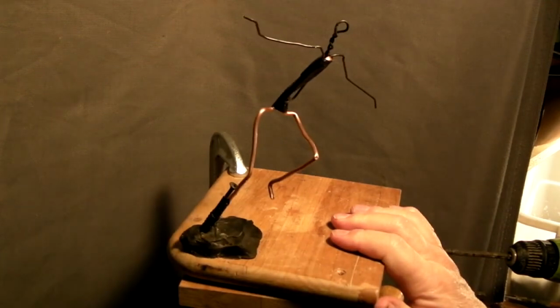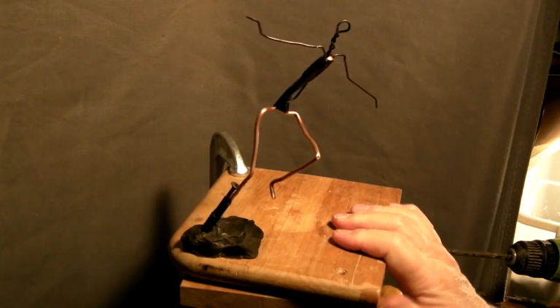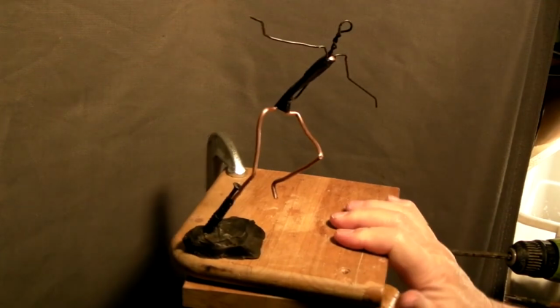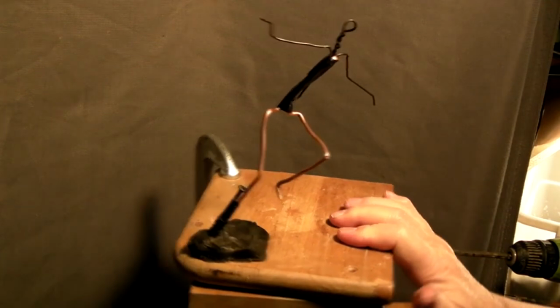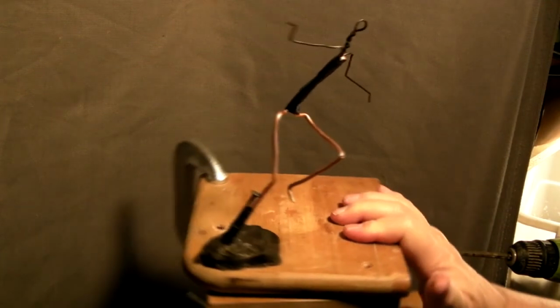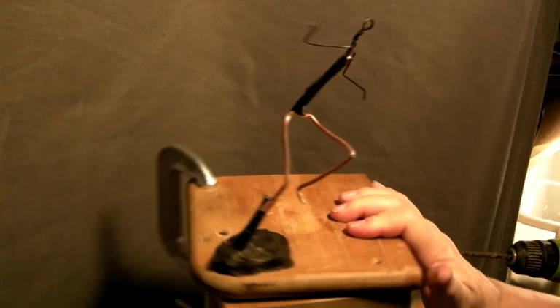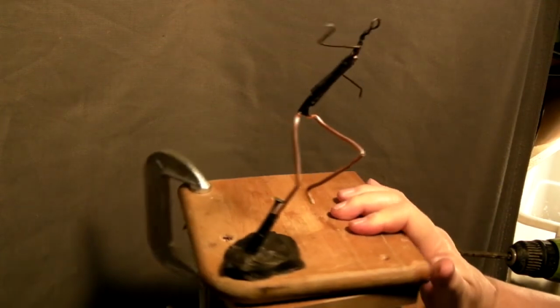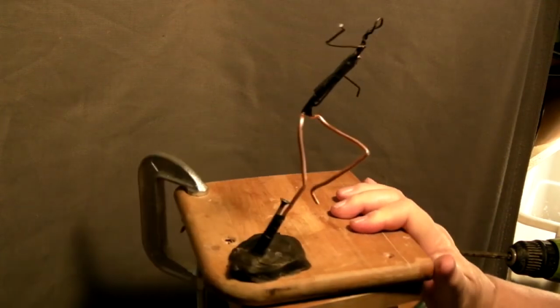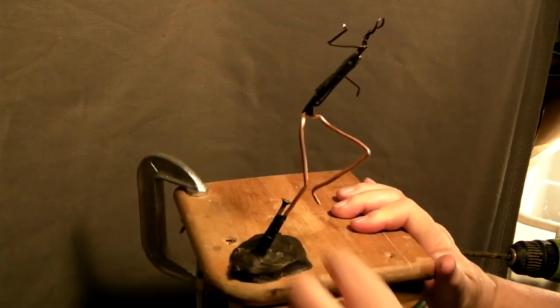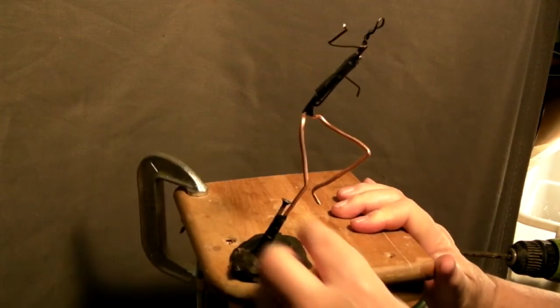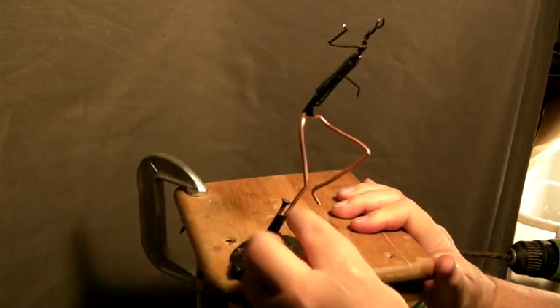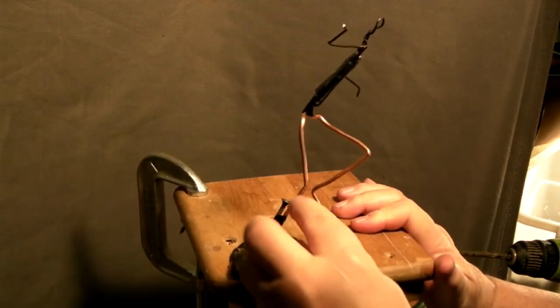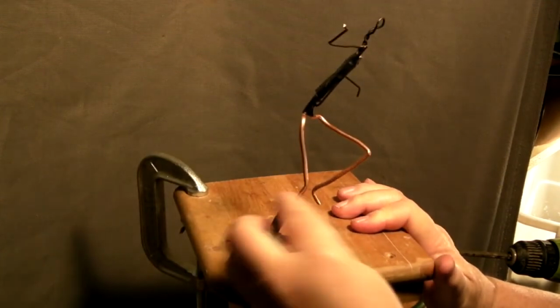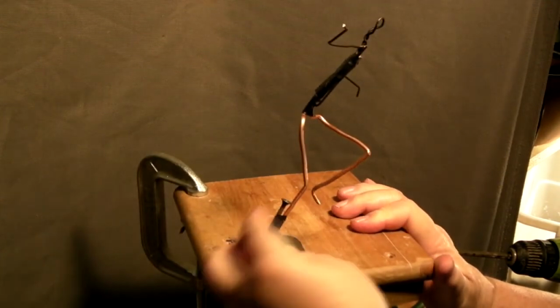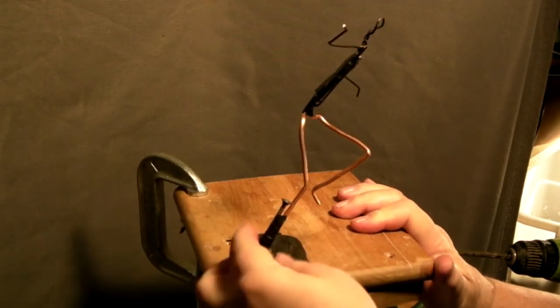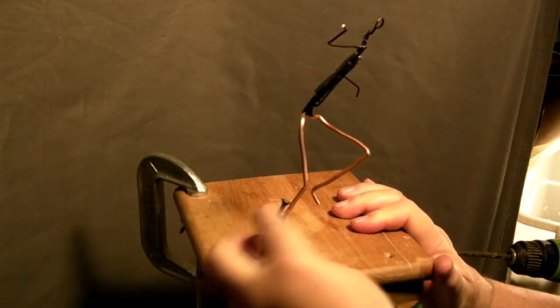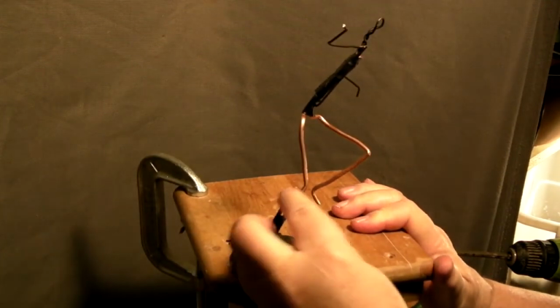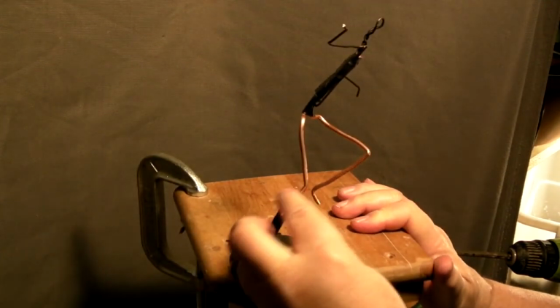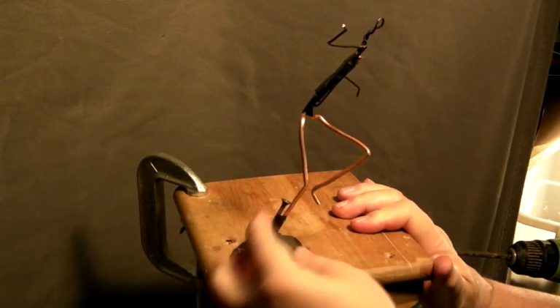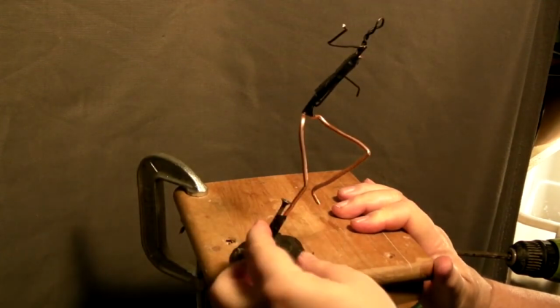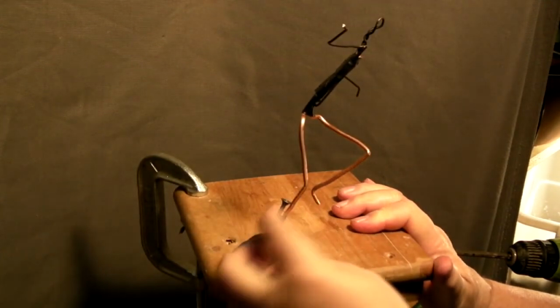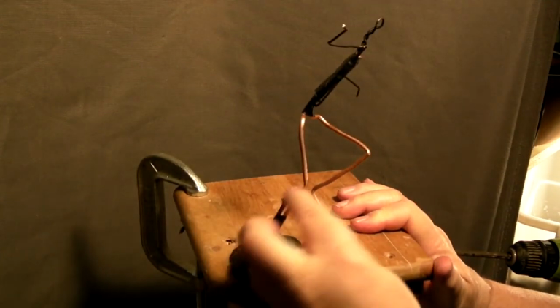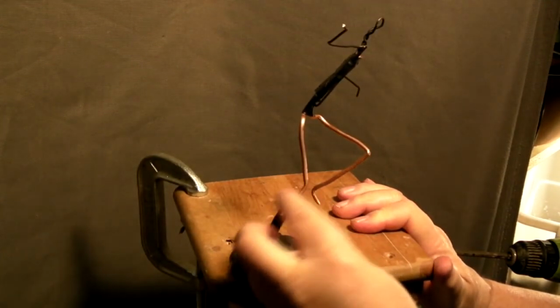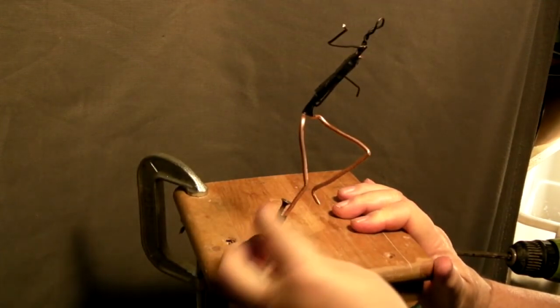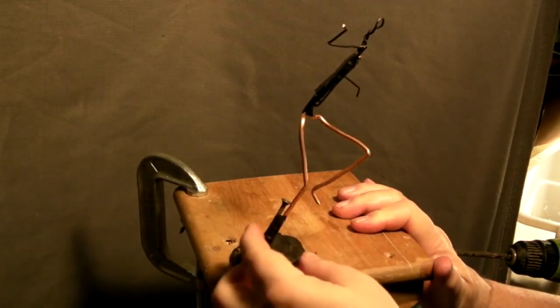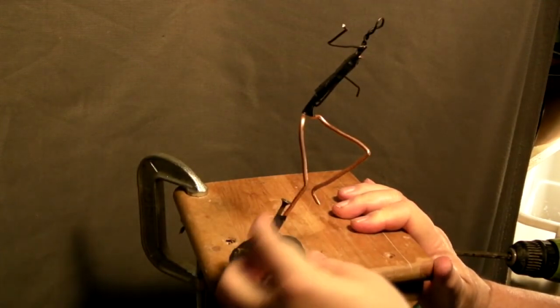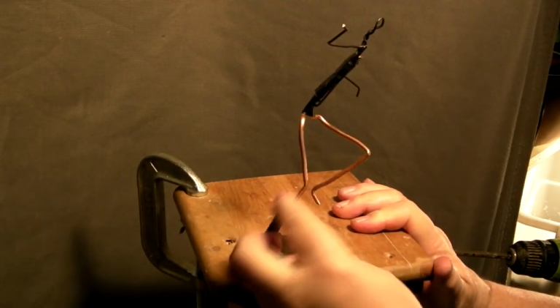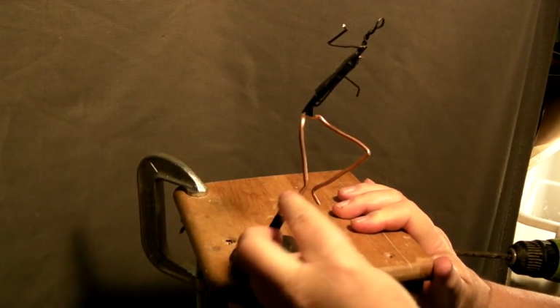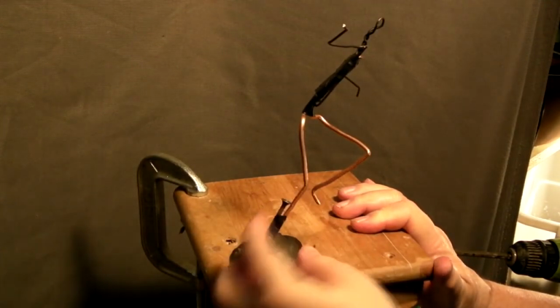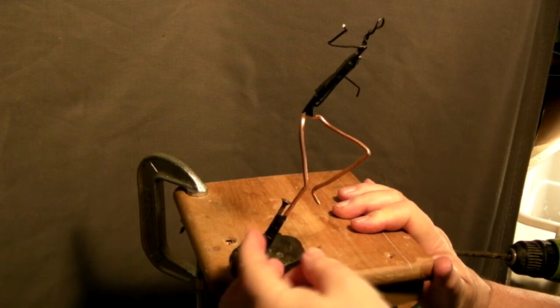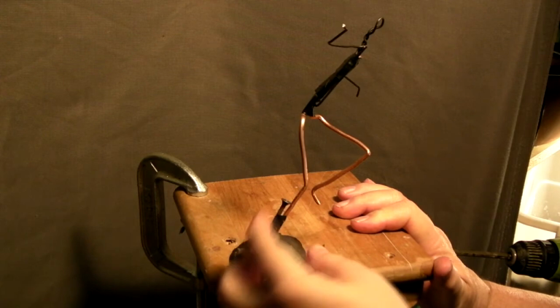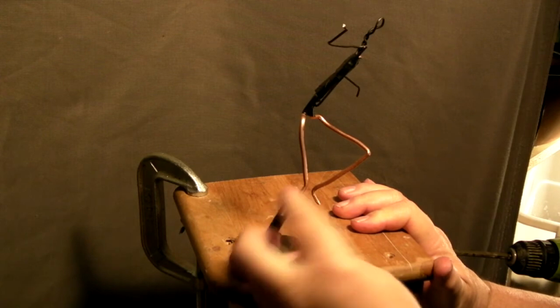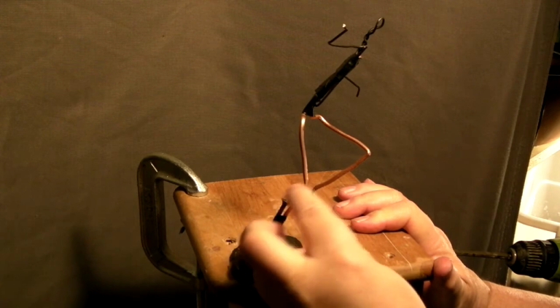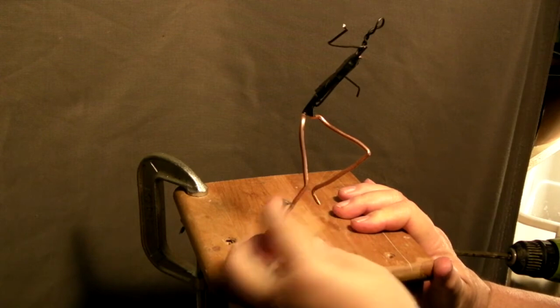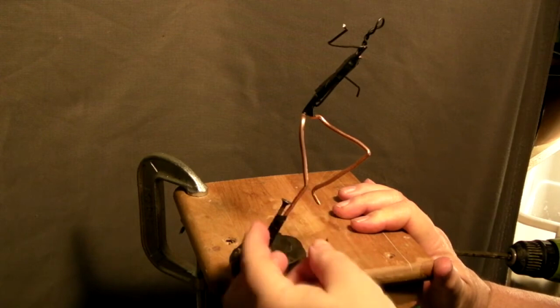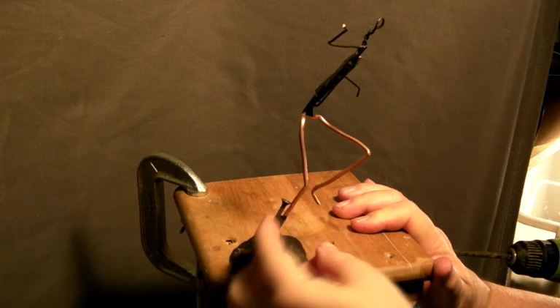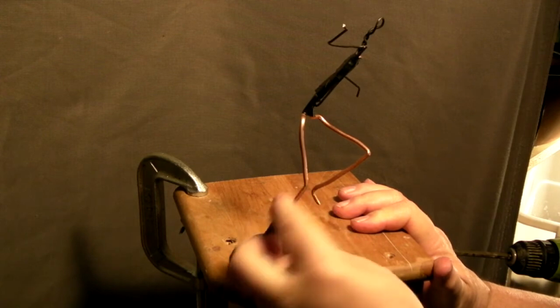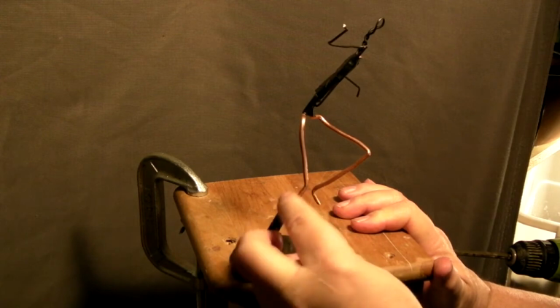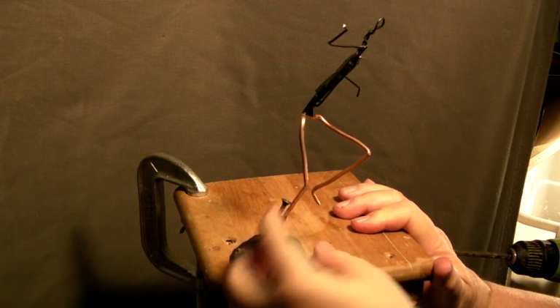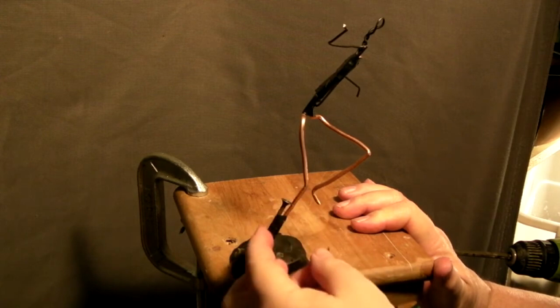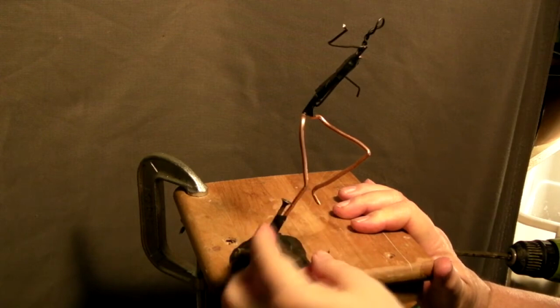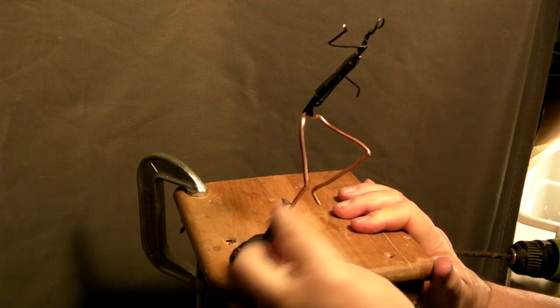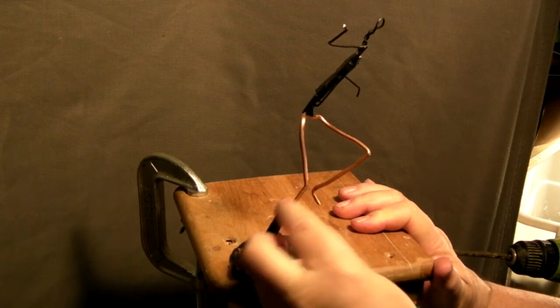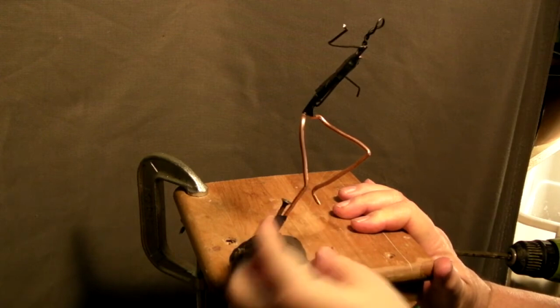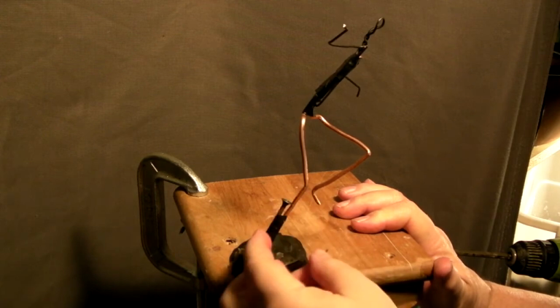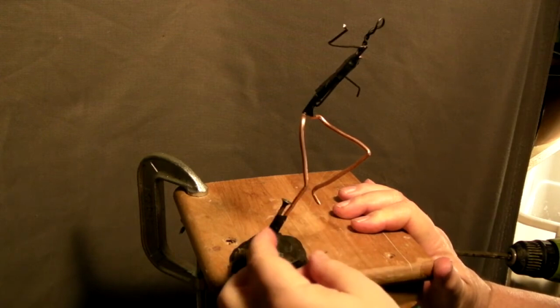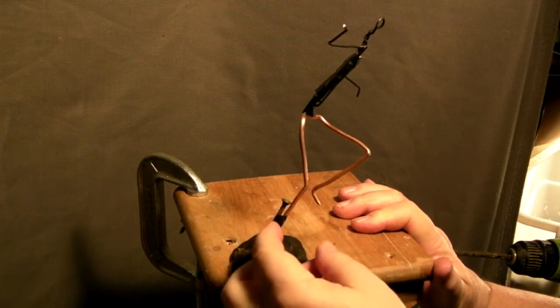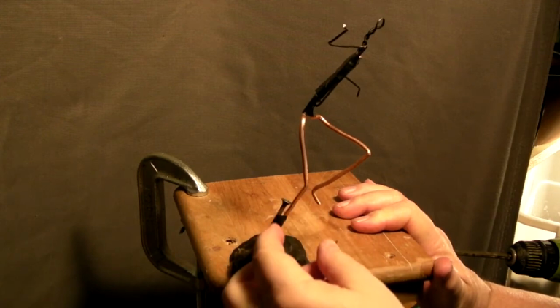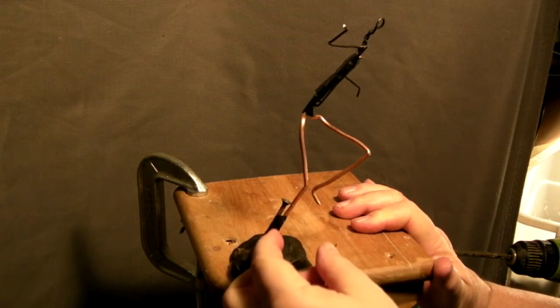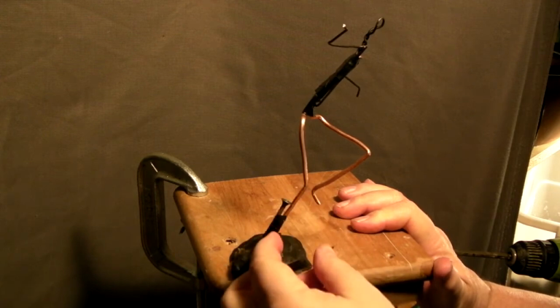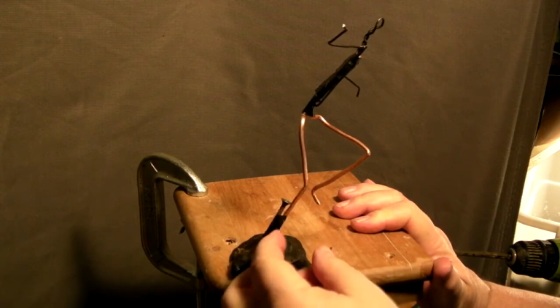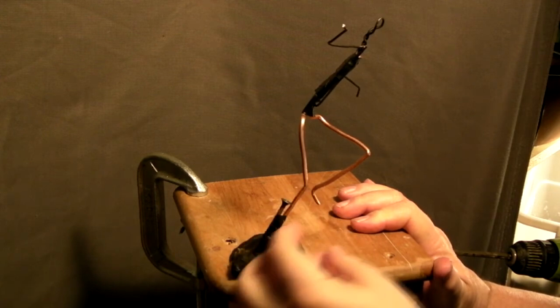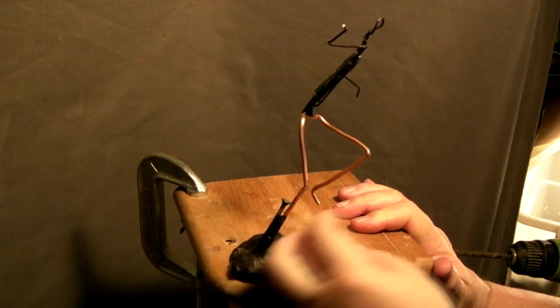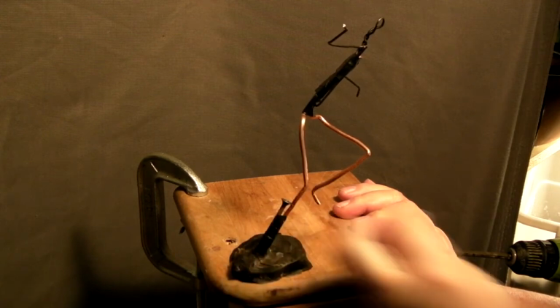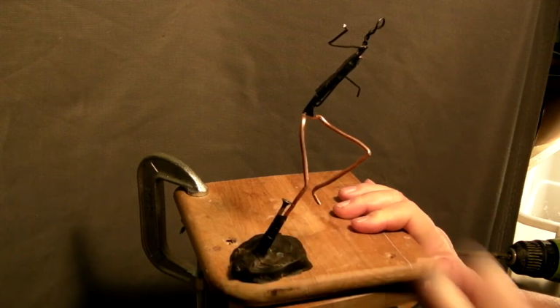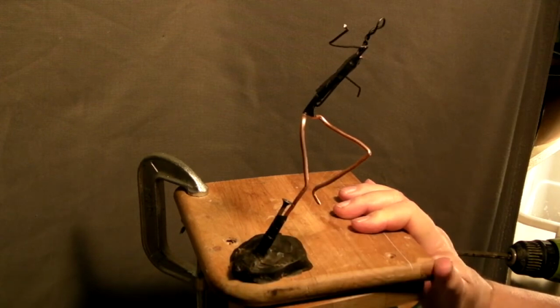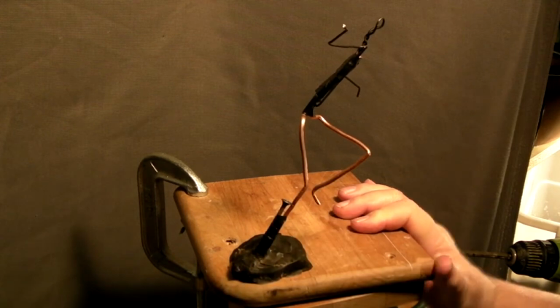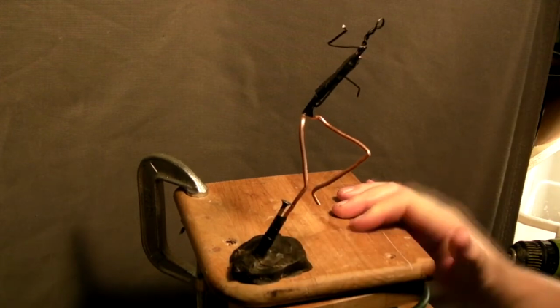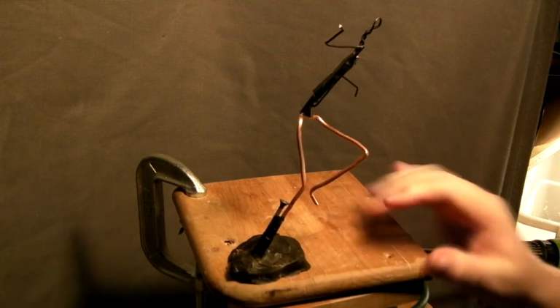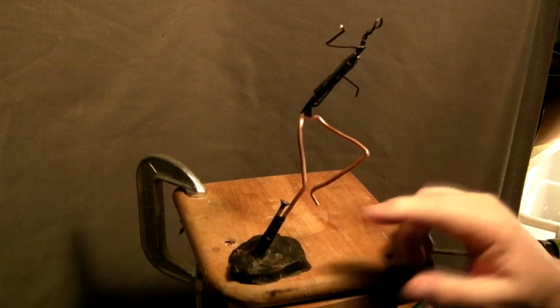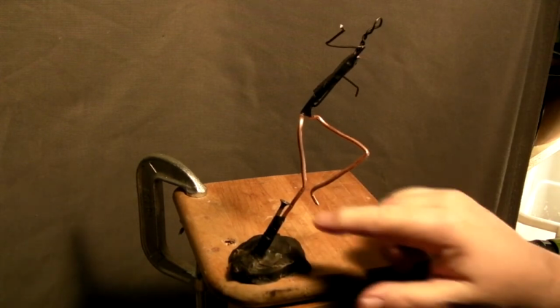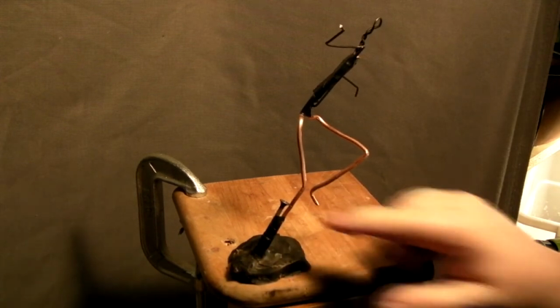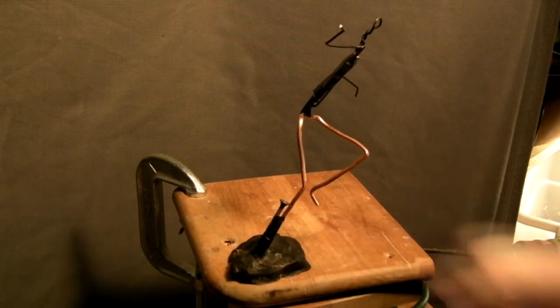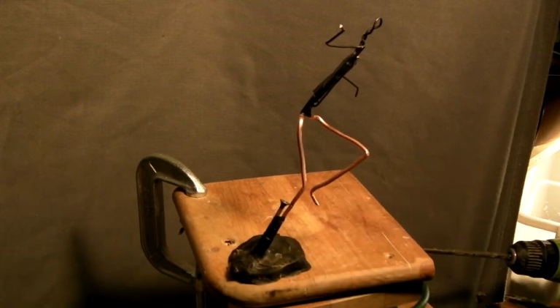Actually, you know, they would wear fur on their legs, so that screw head may work out fine.